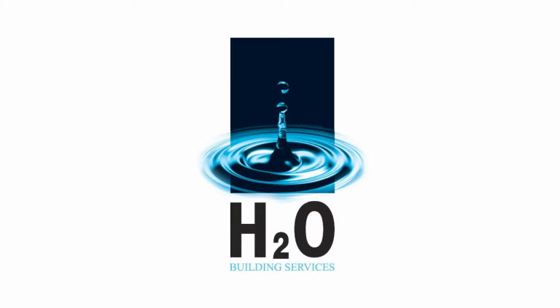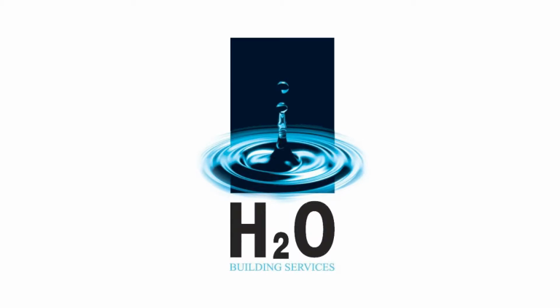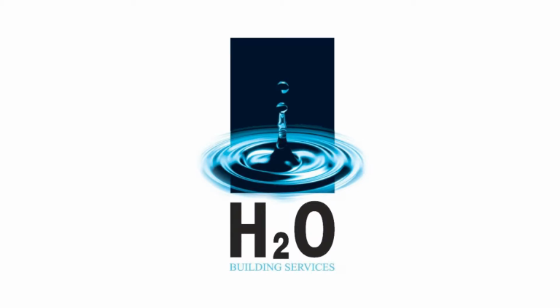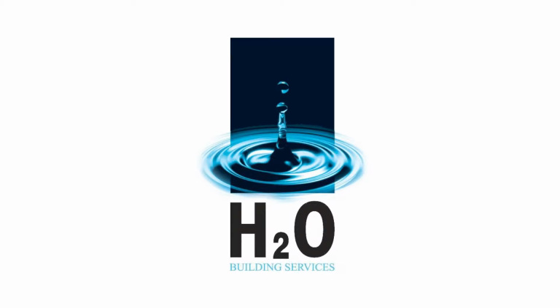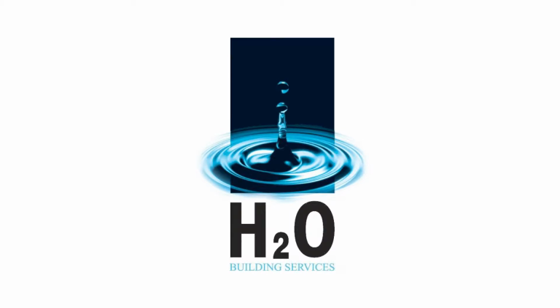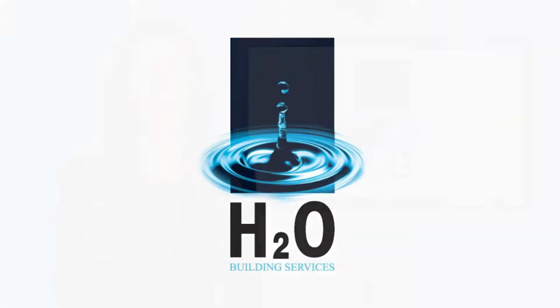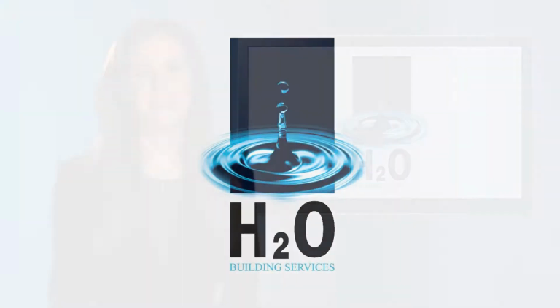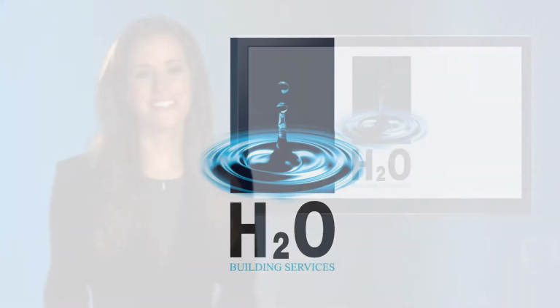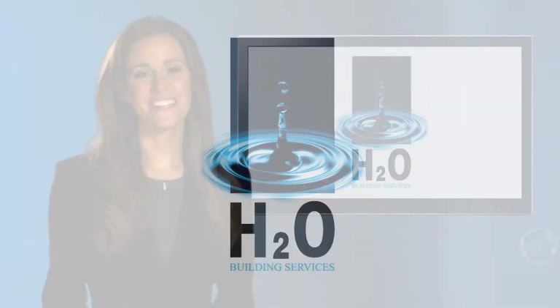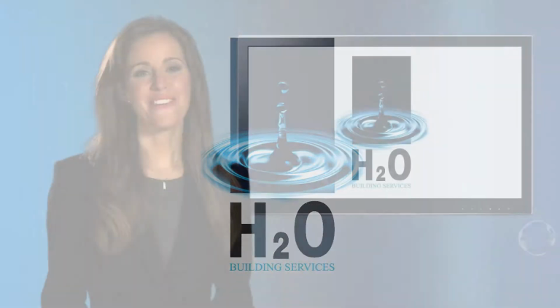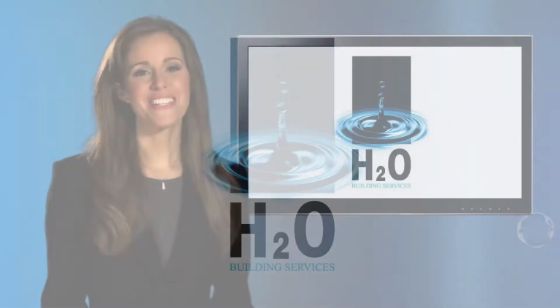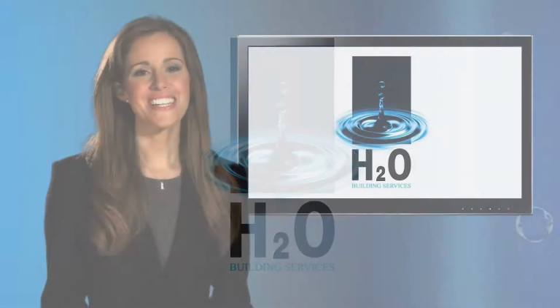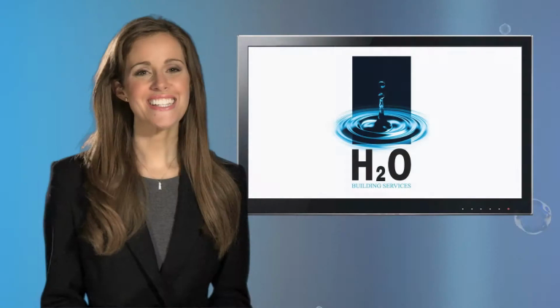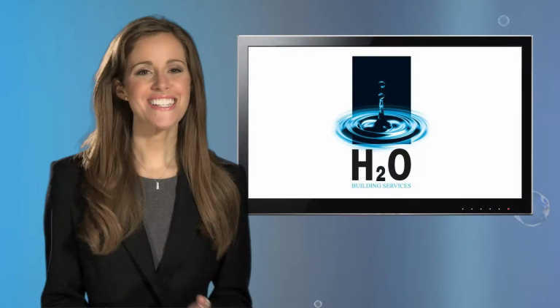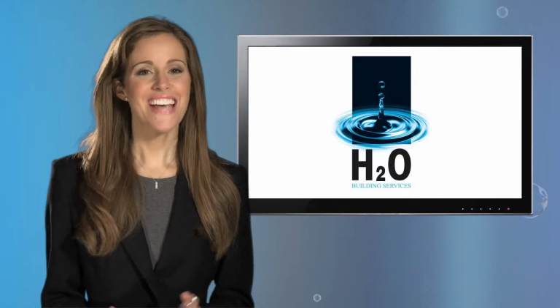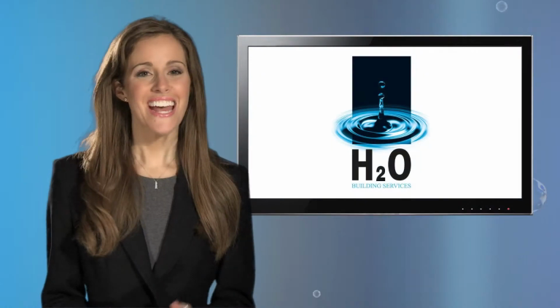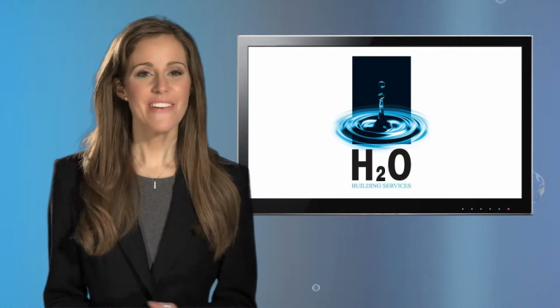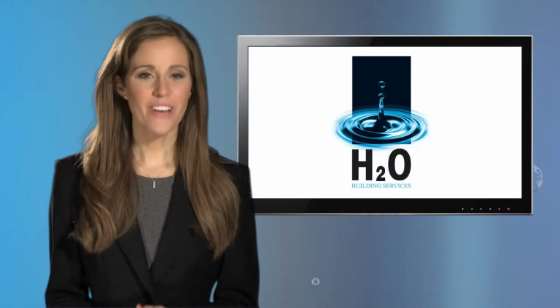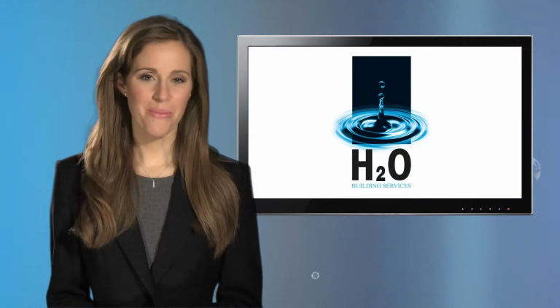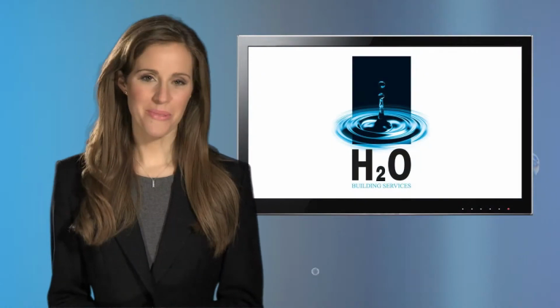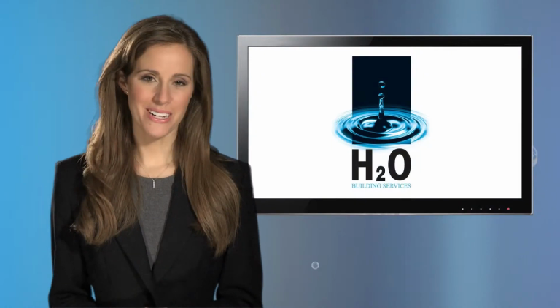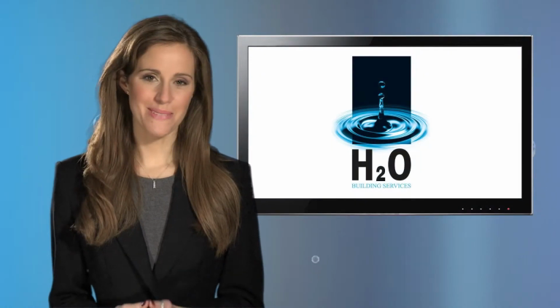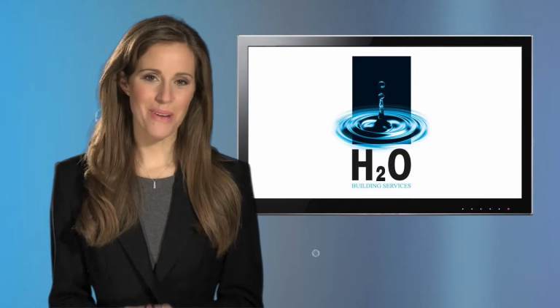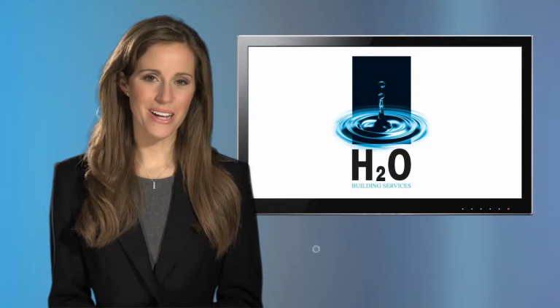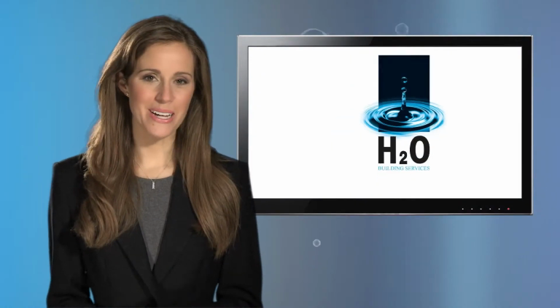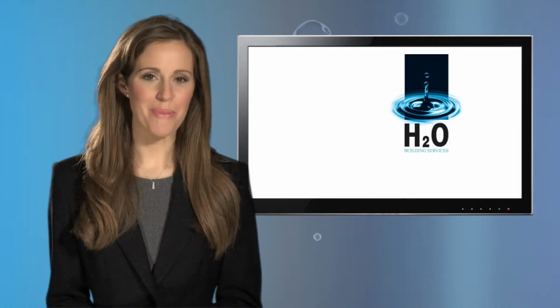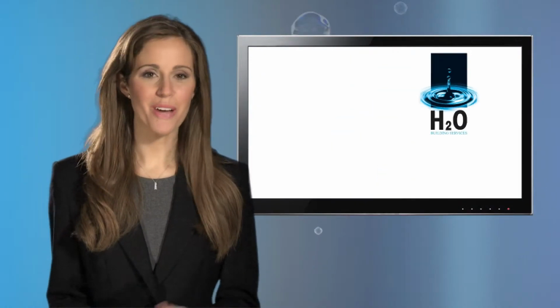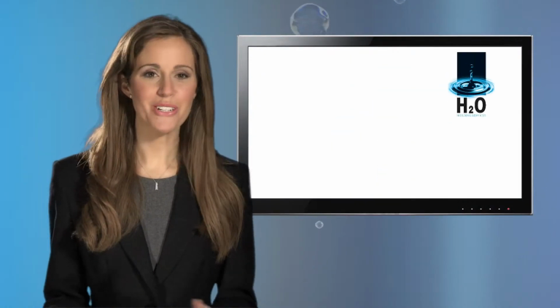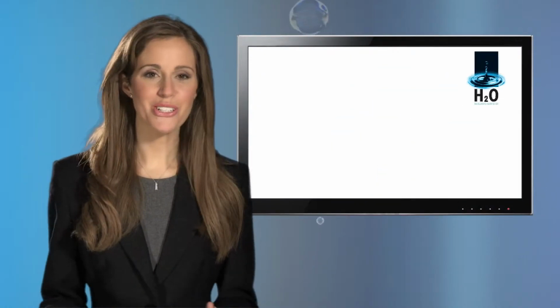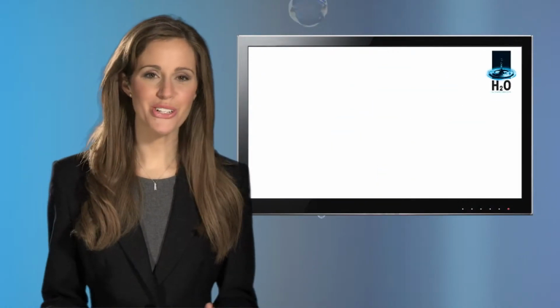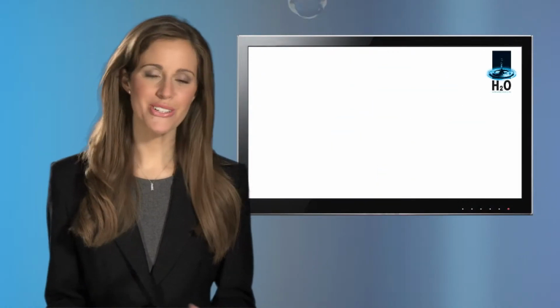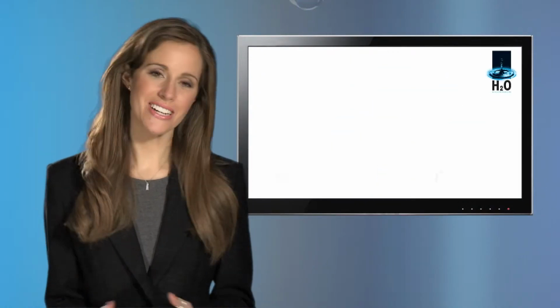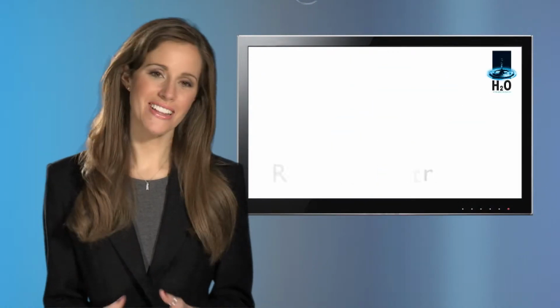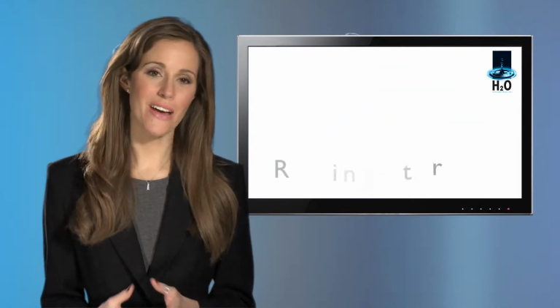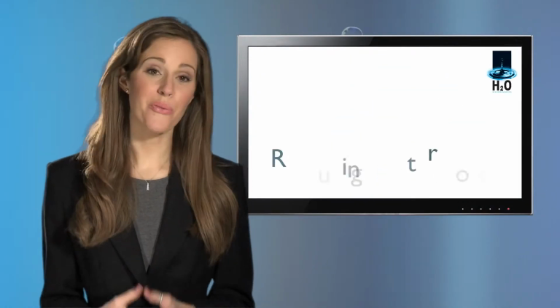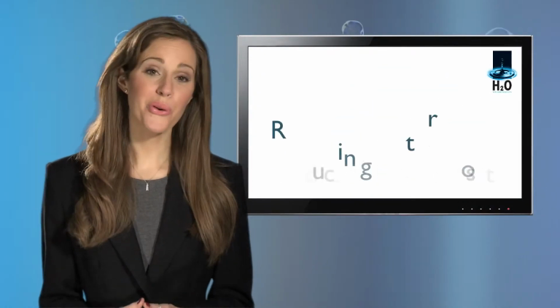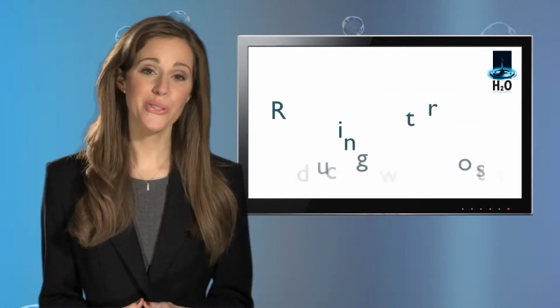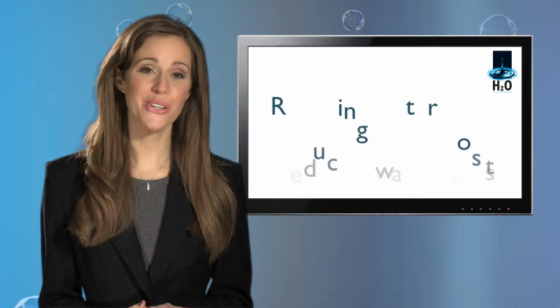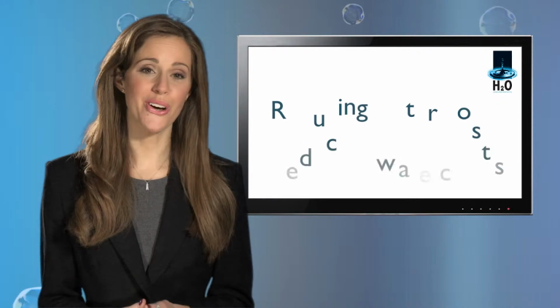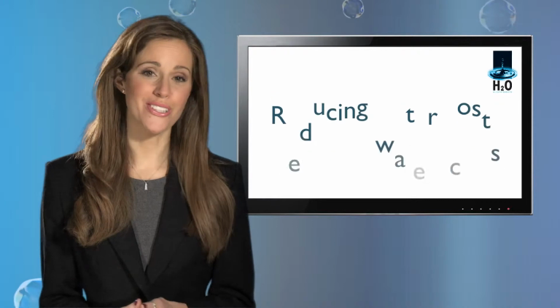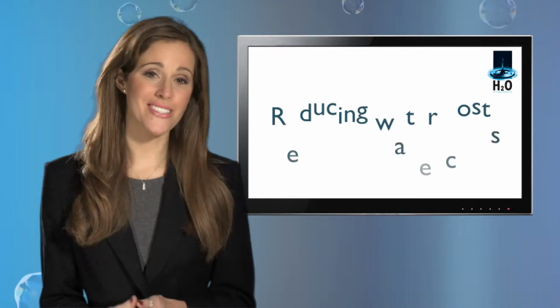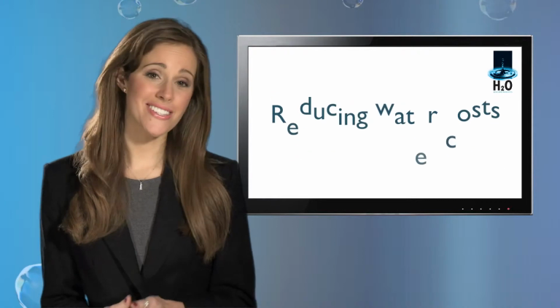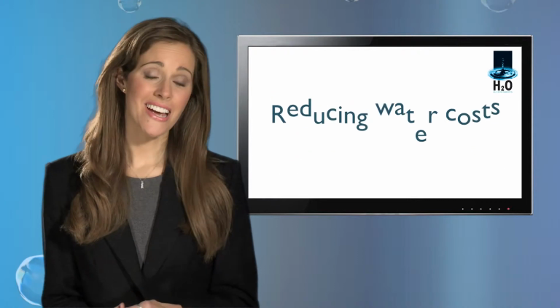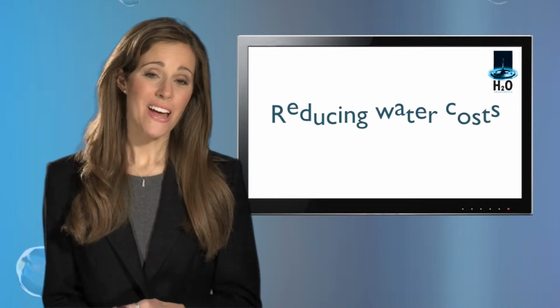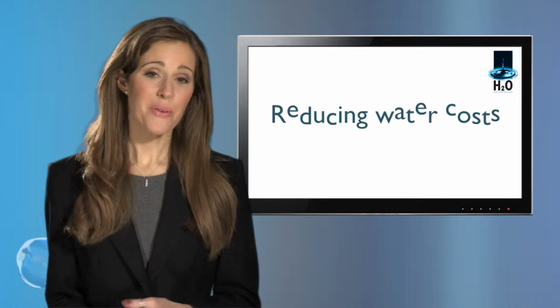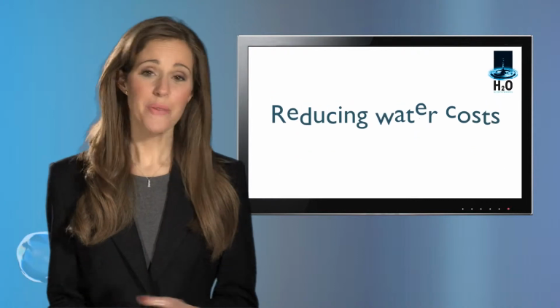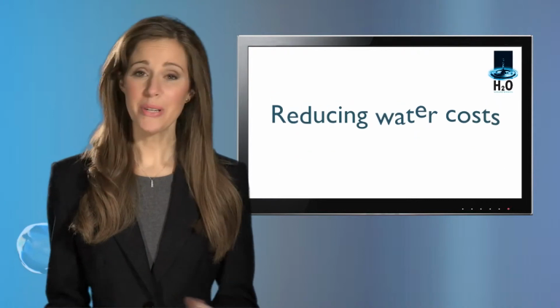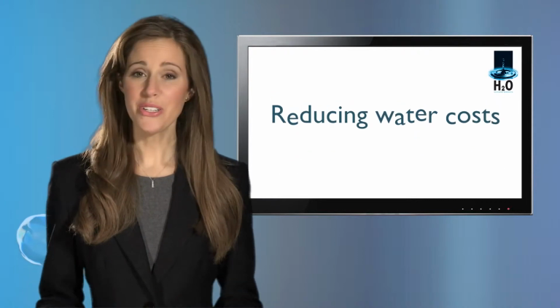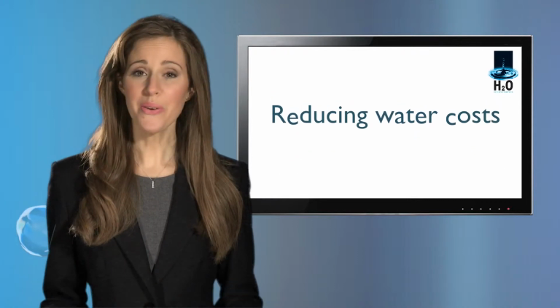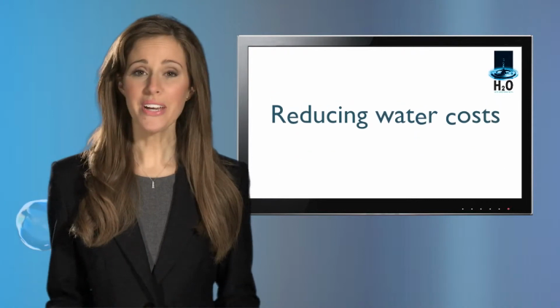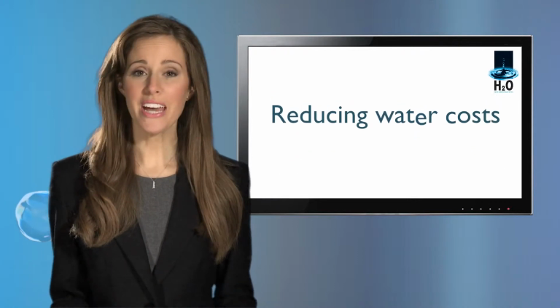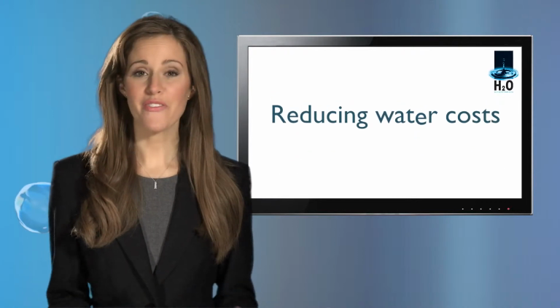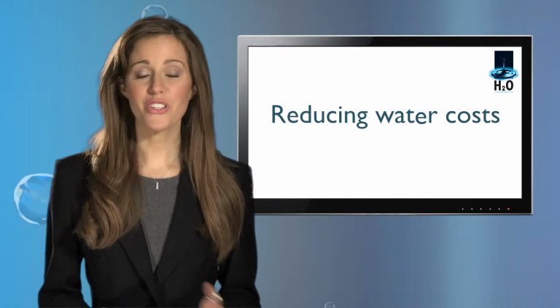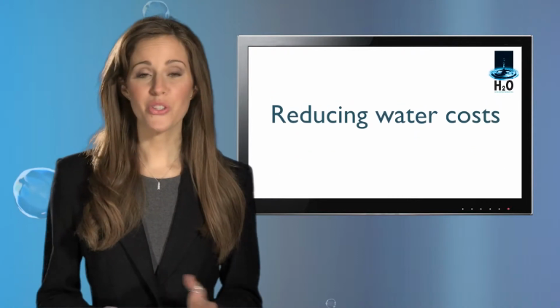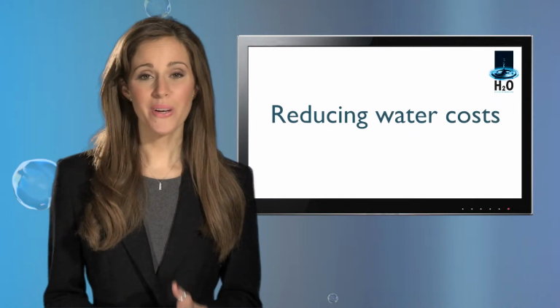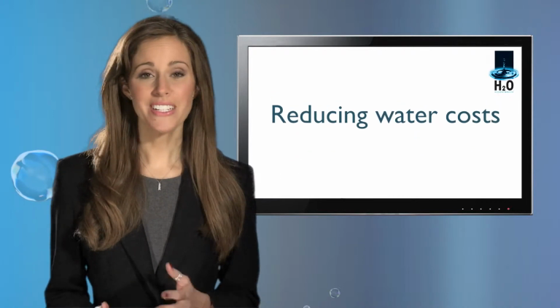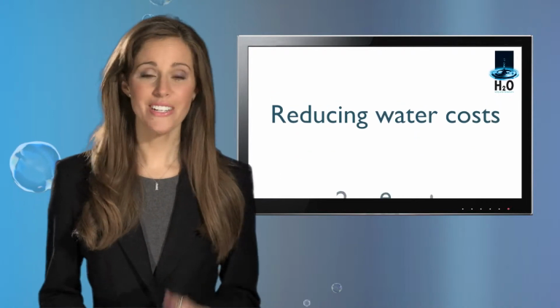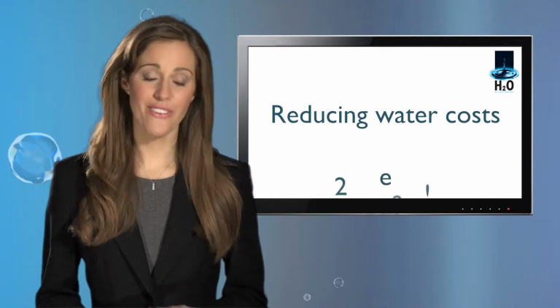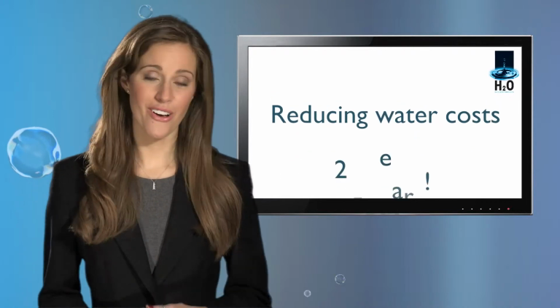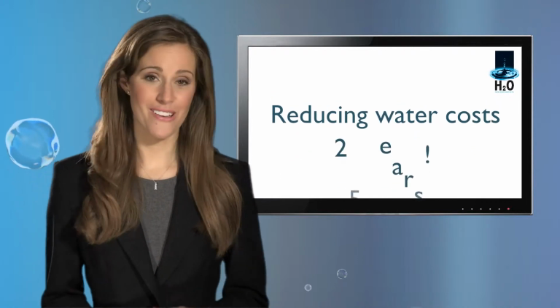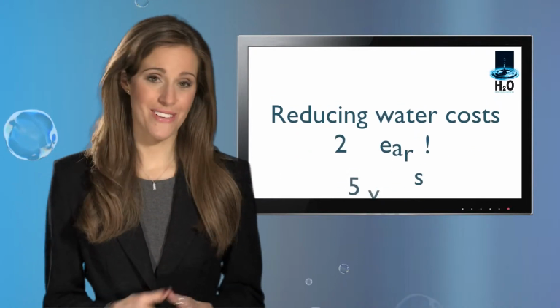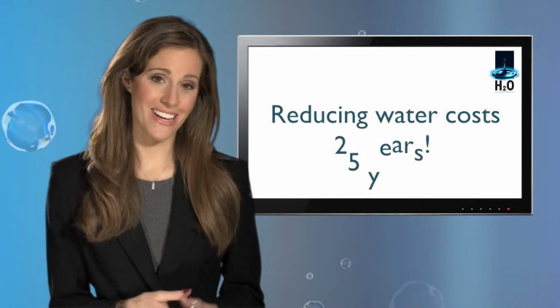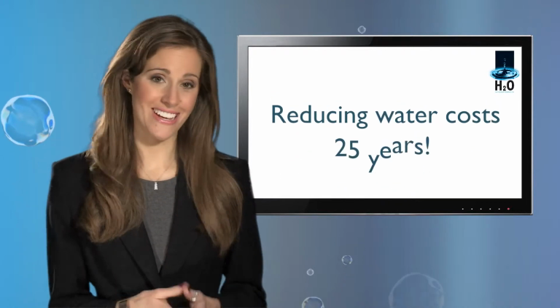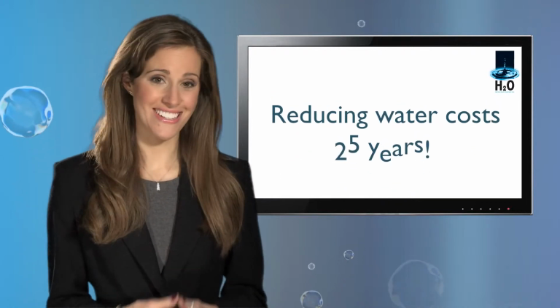H2O Building Services save companies money by reducing their water costs. We've been doing it for 25 years.